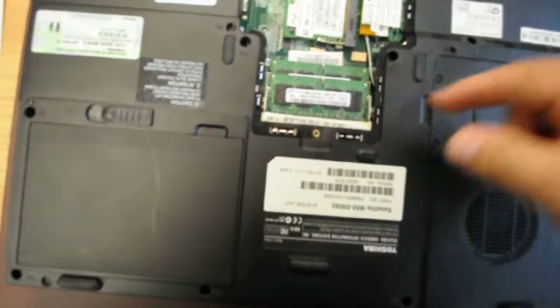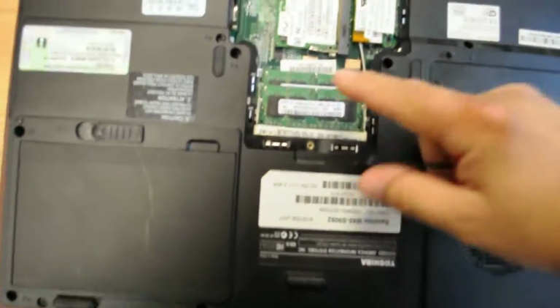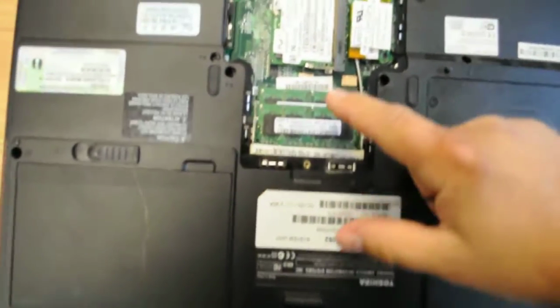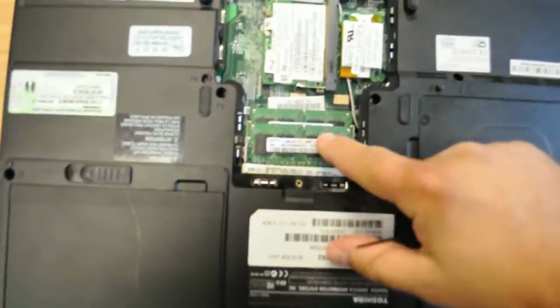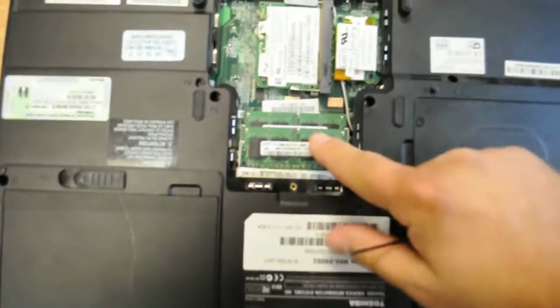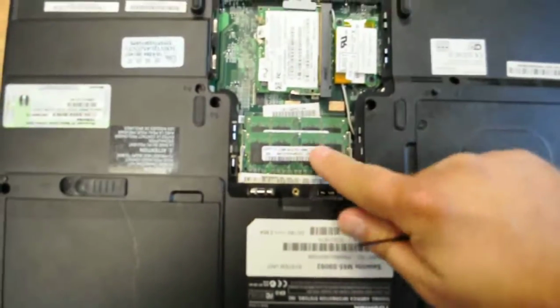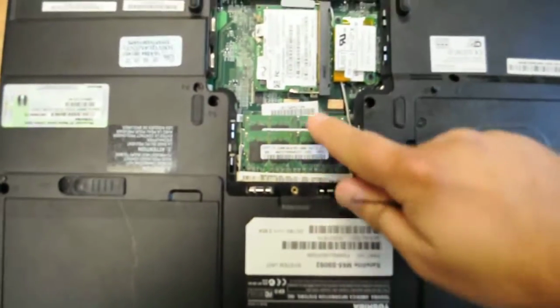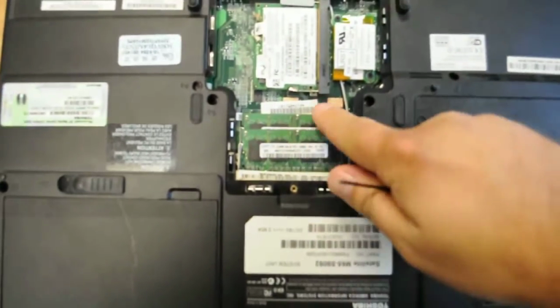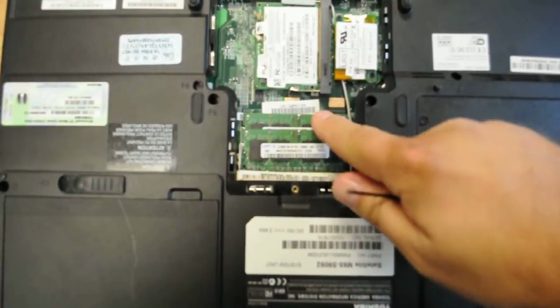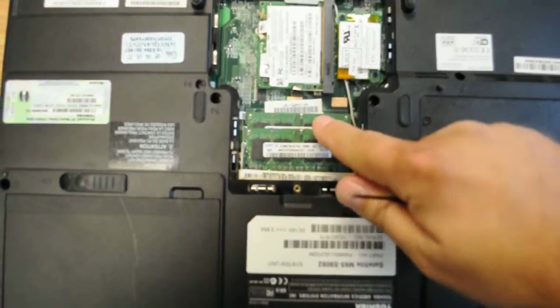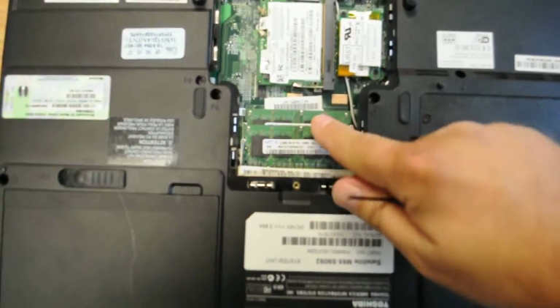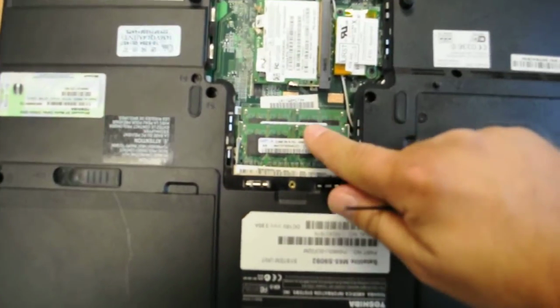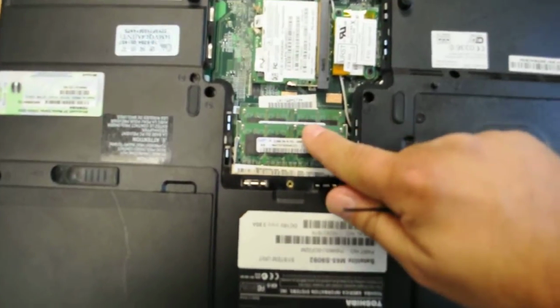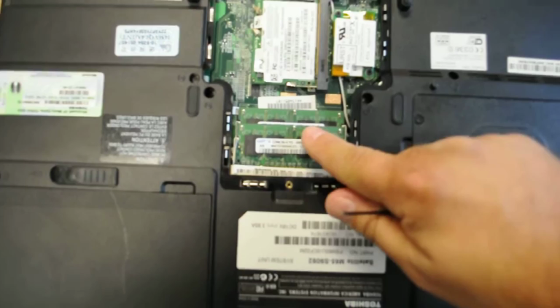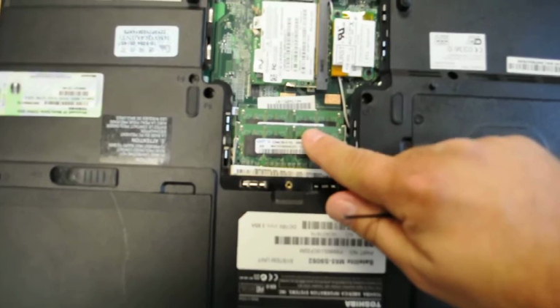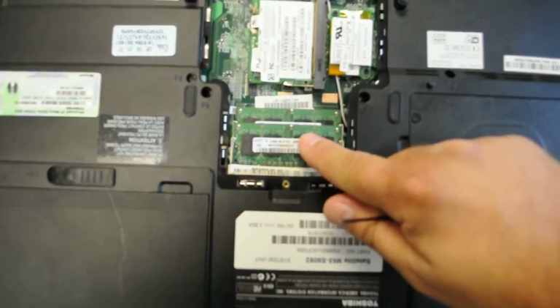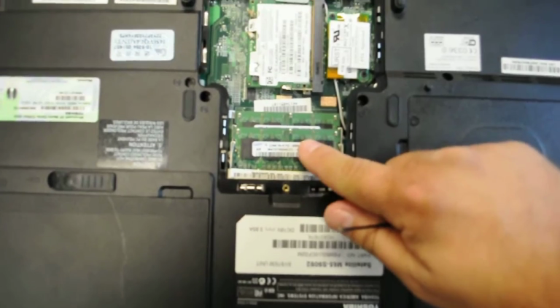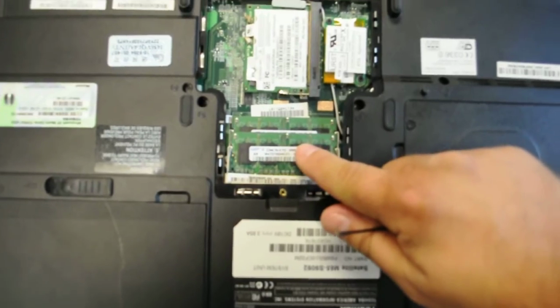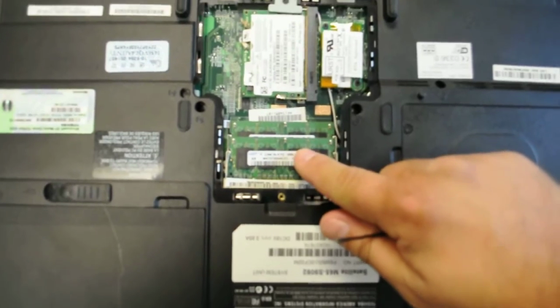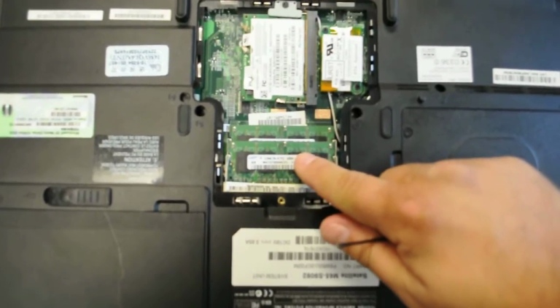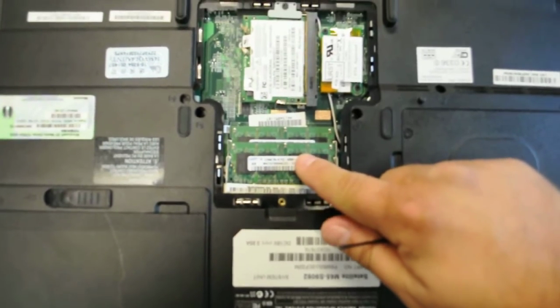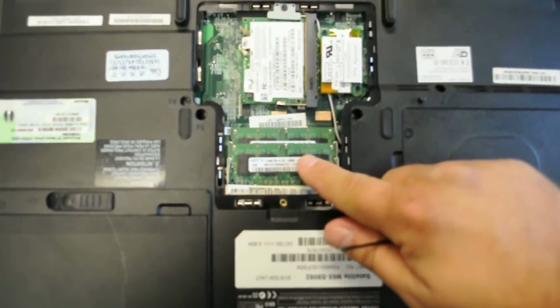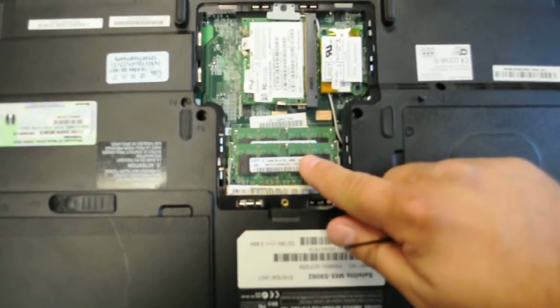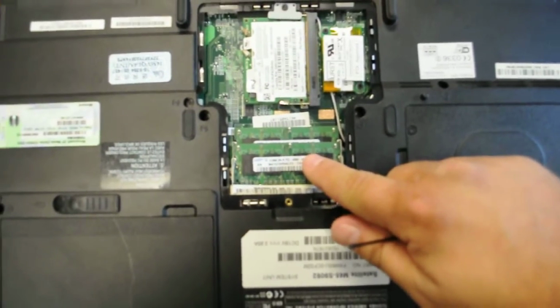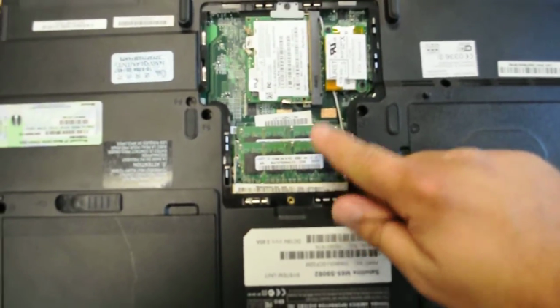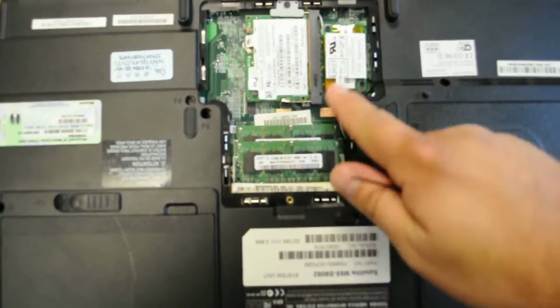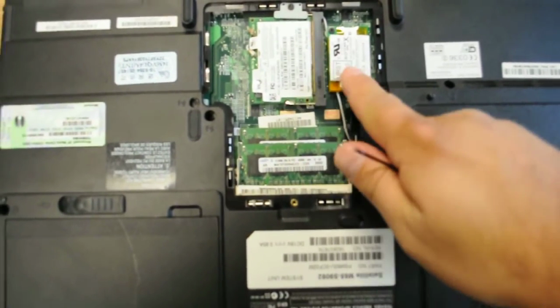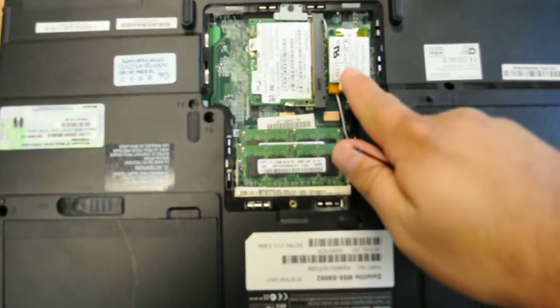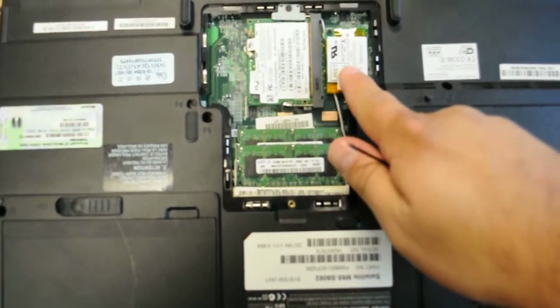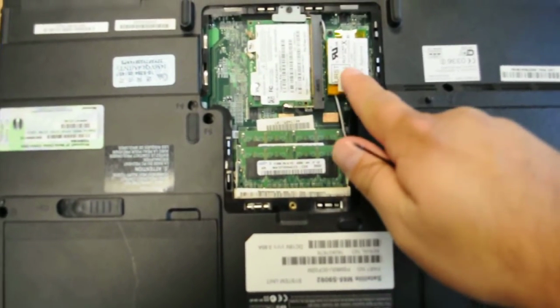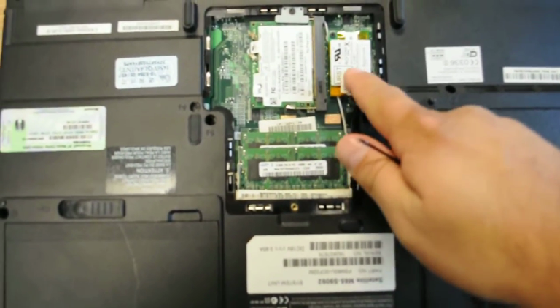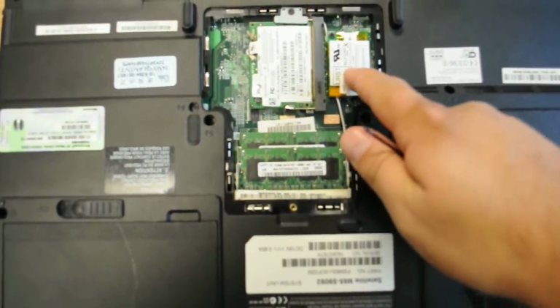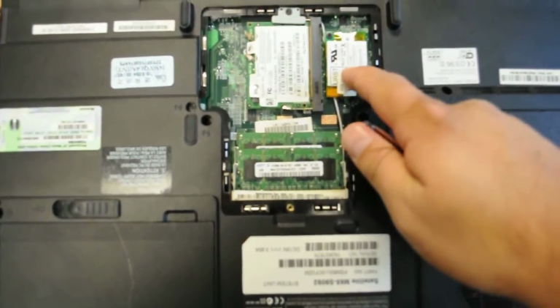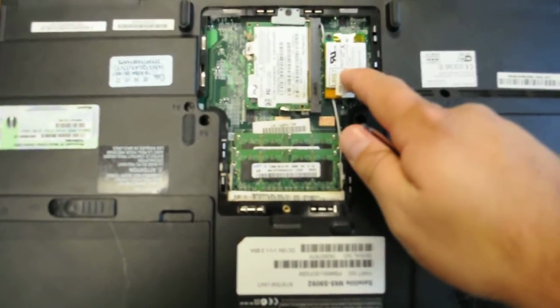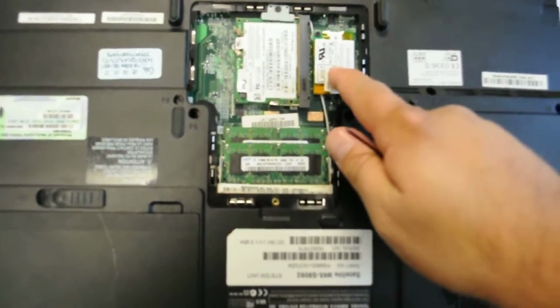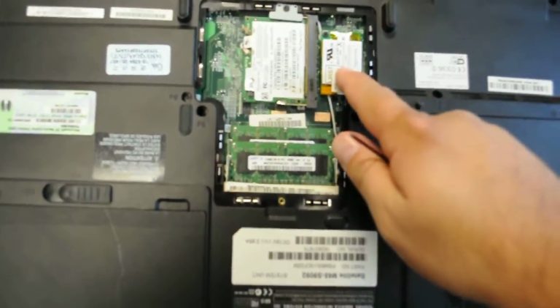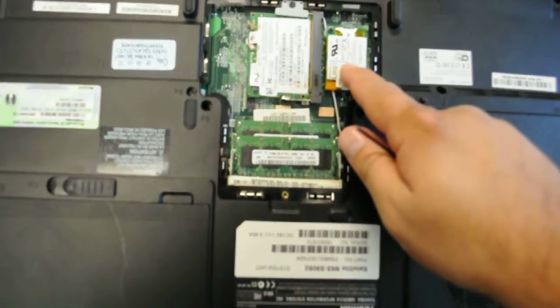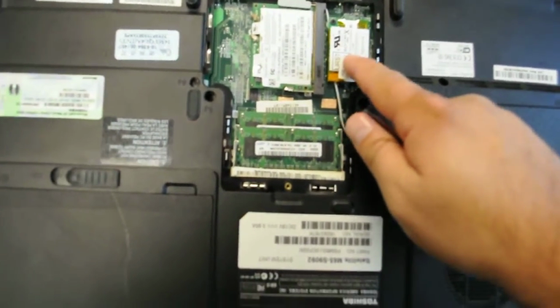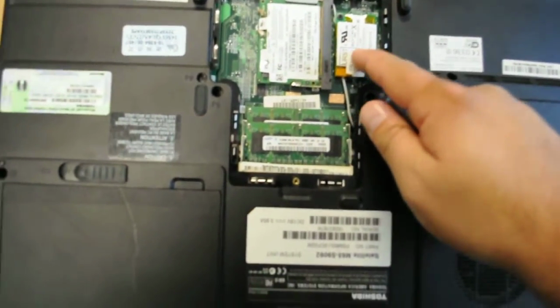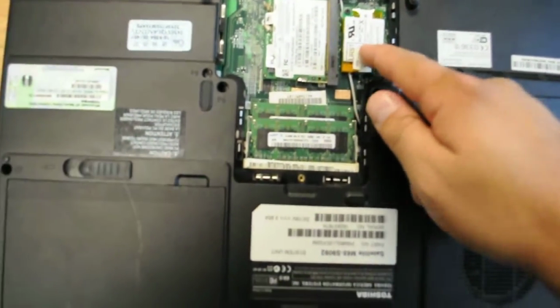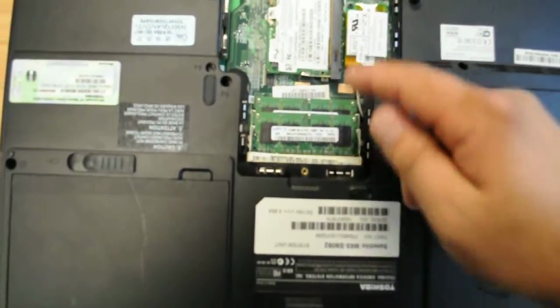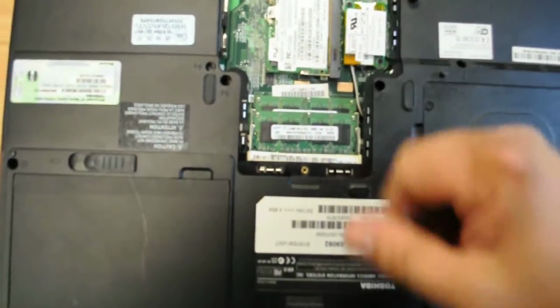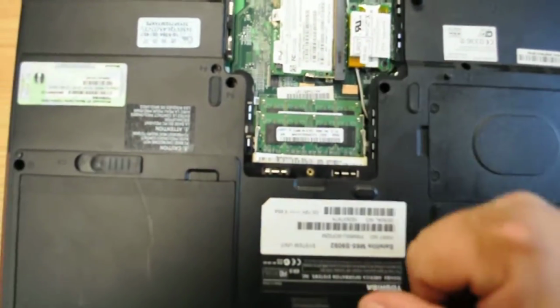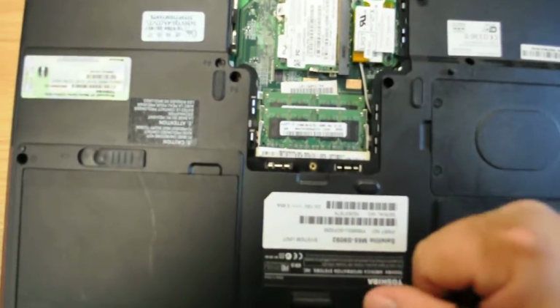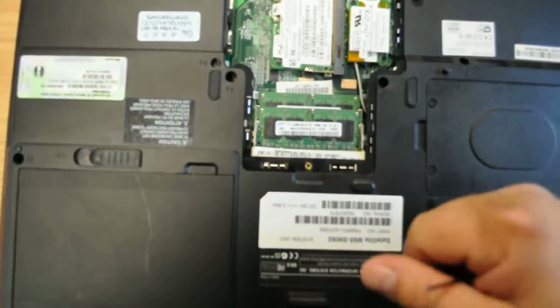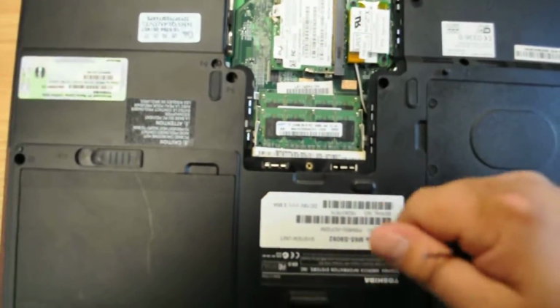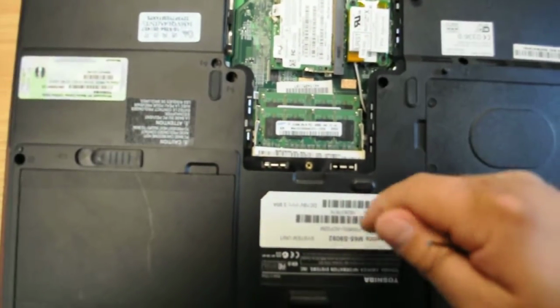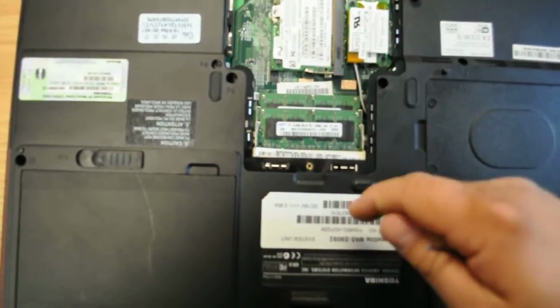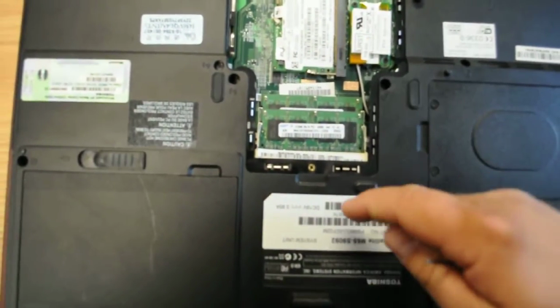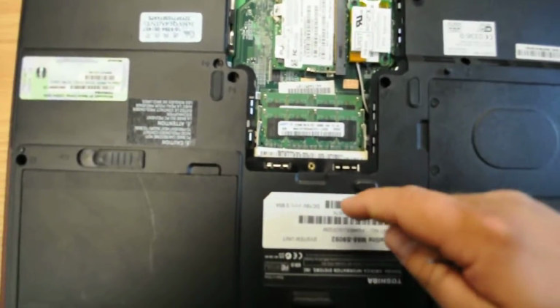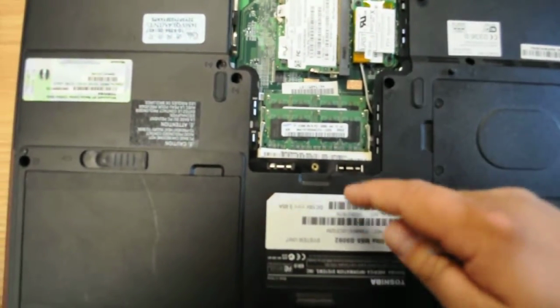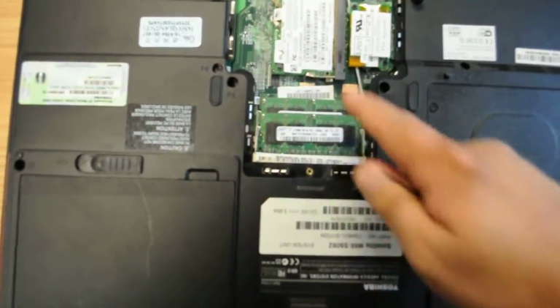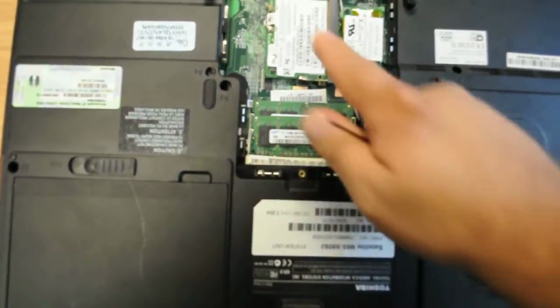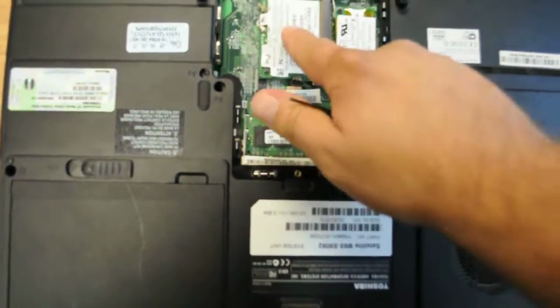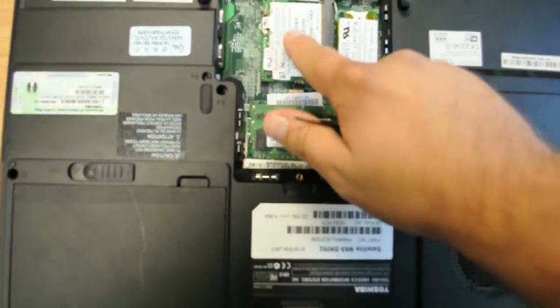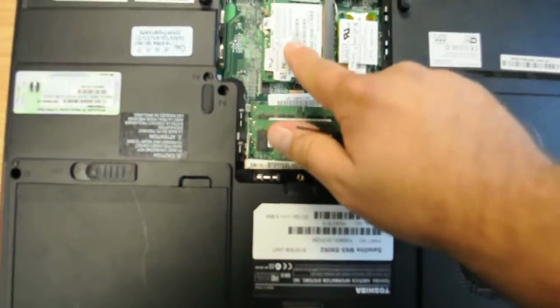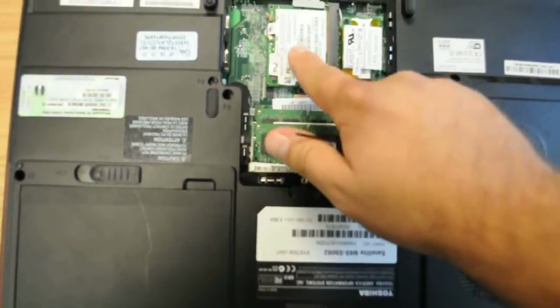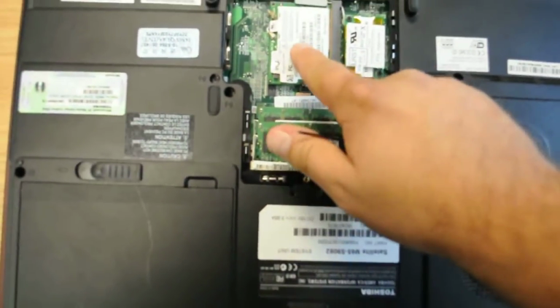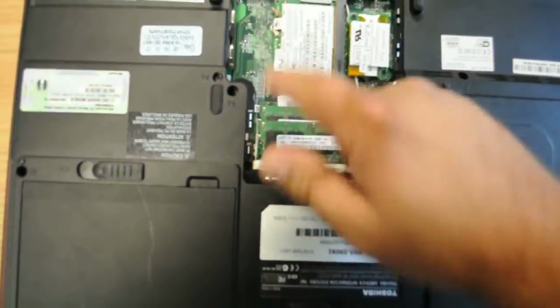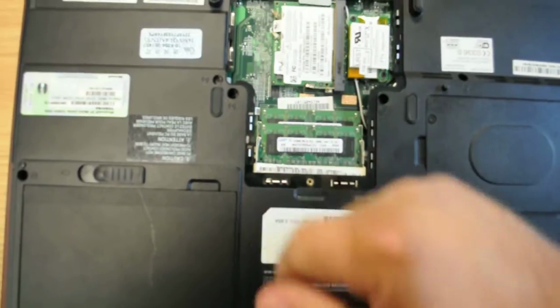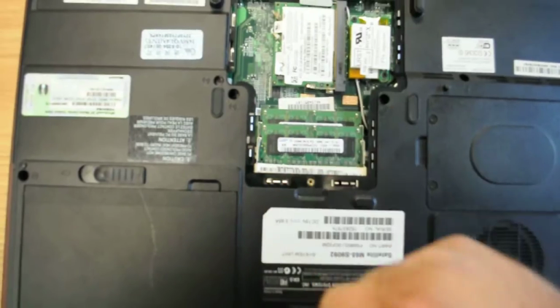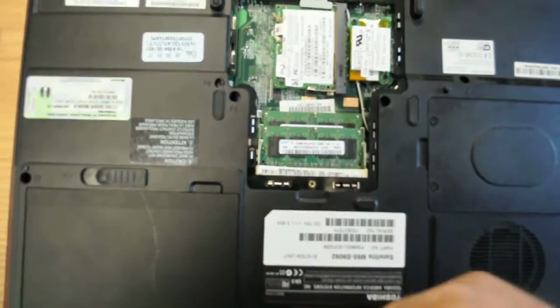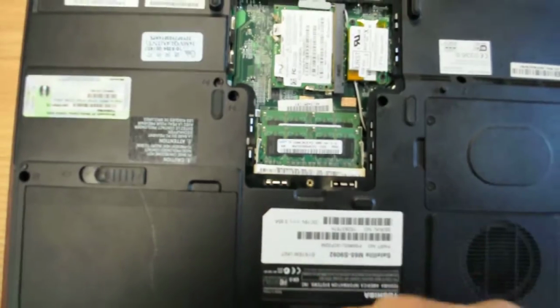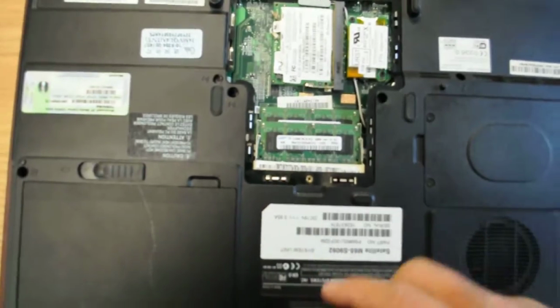Now this is your RAM memory here, and this is your wireless card.